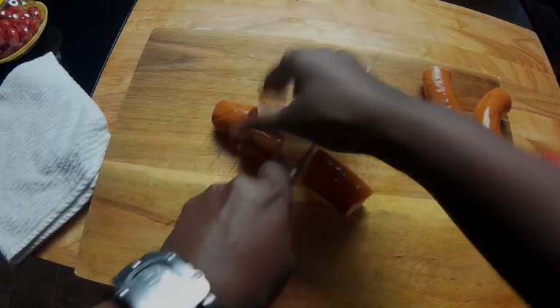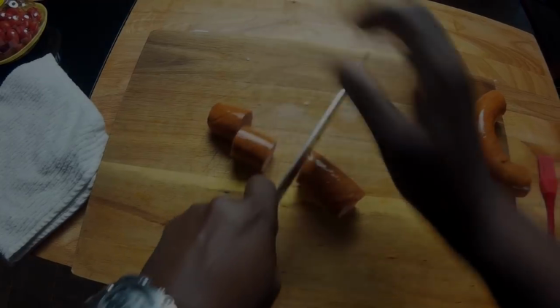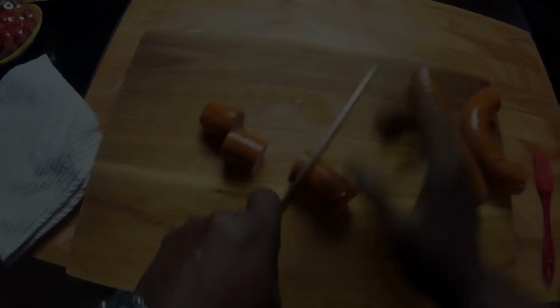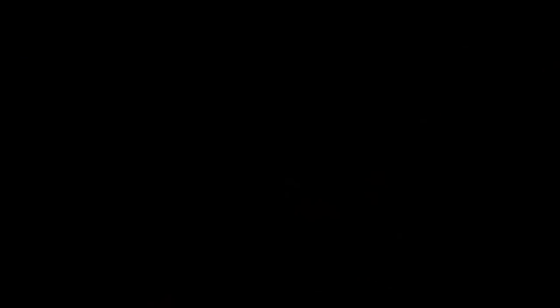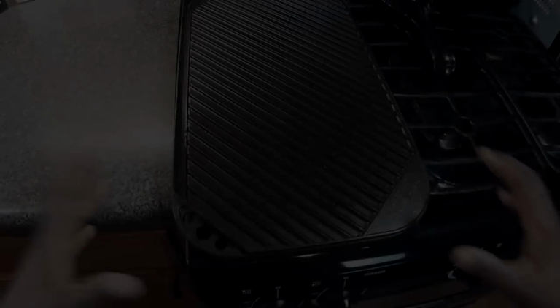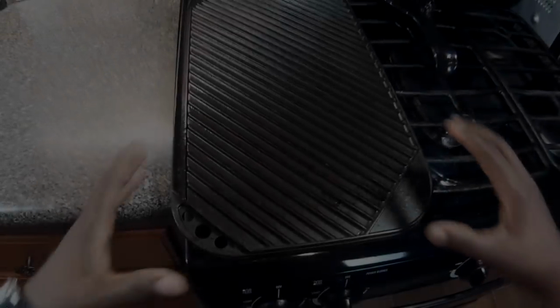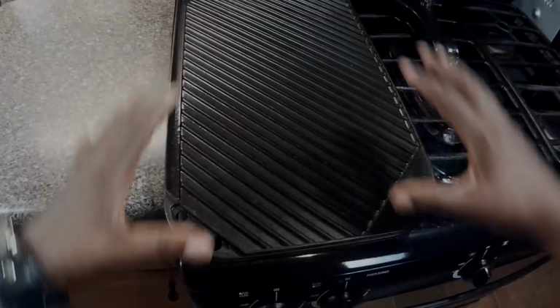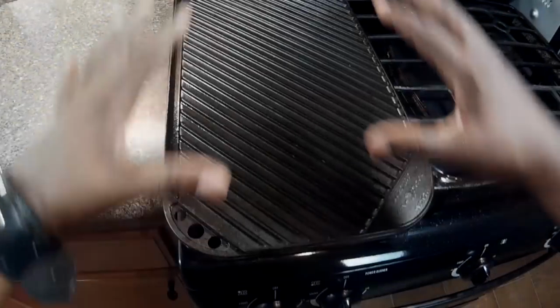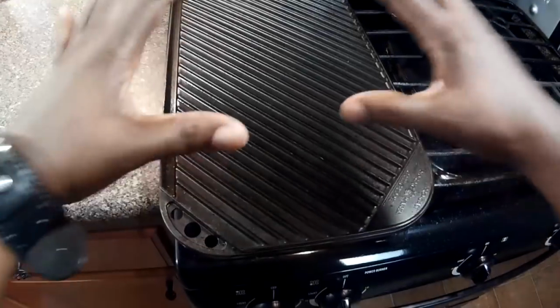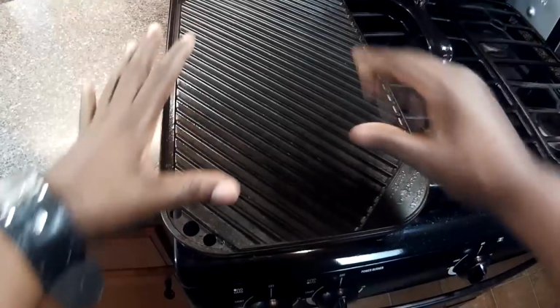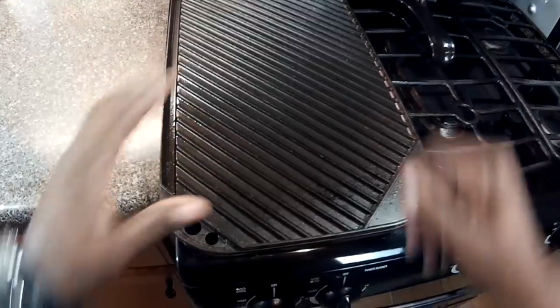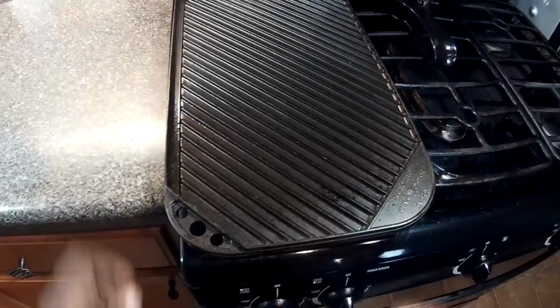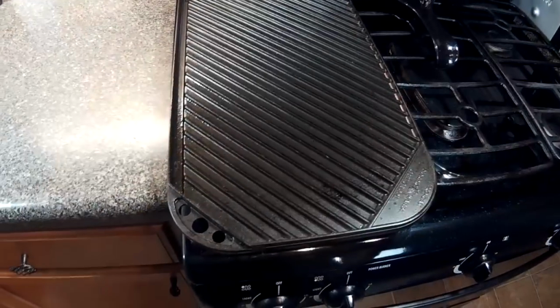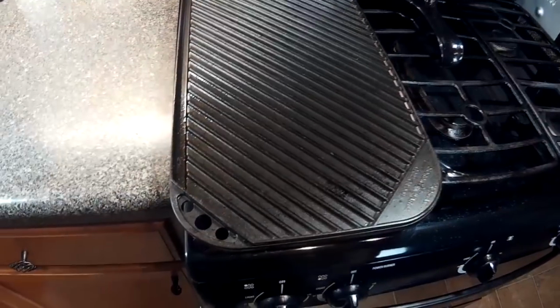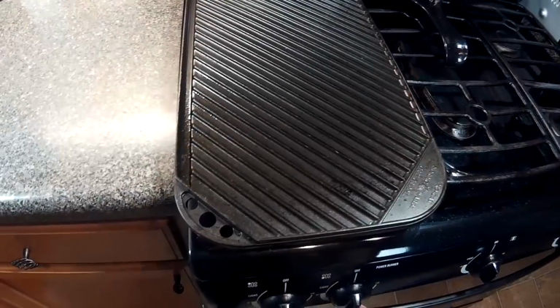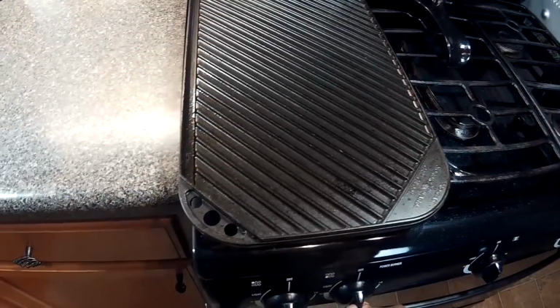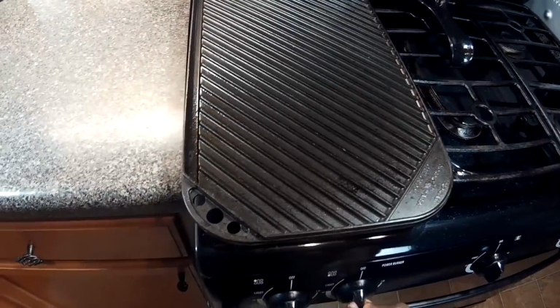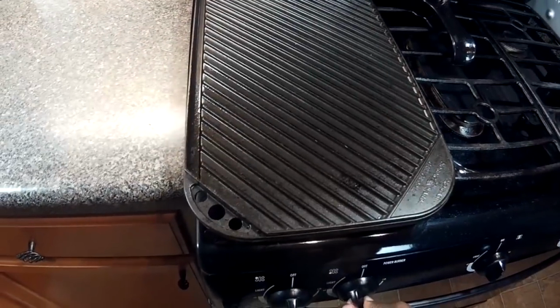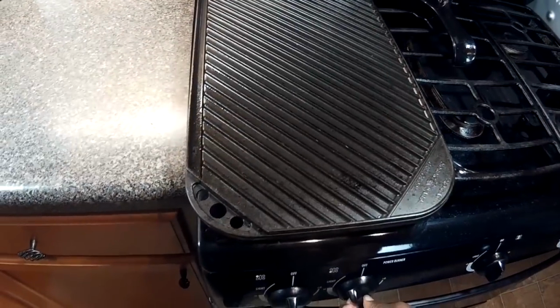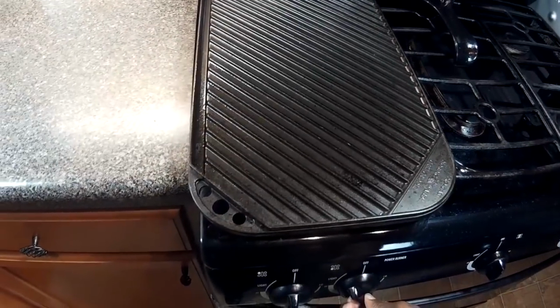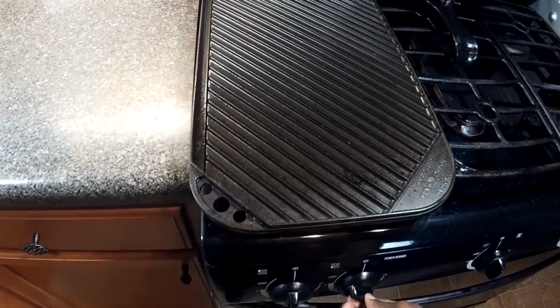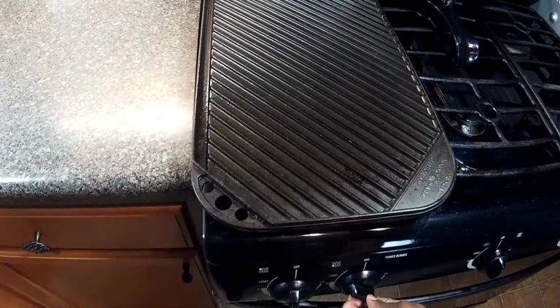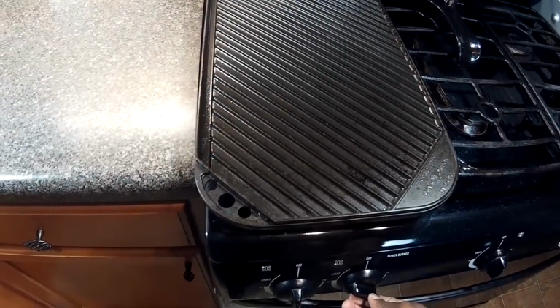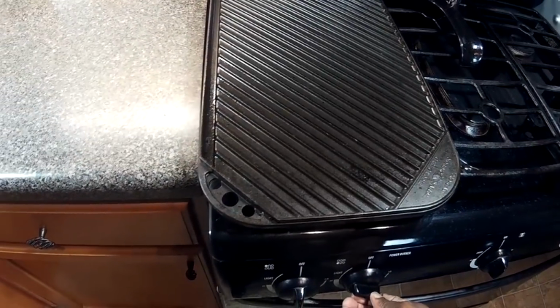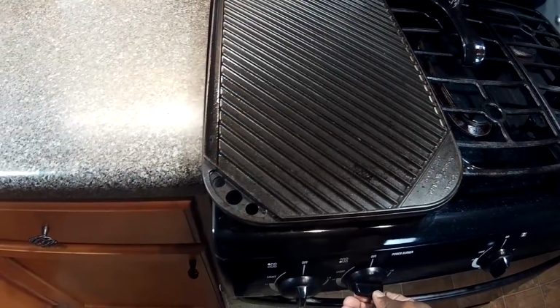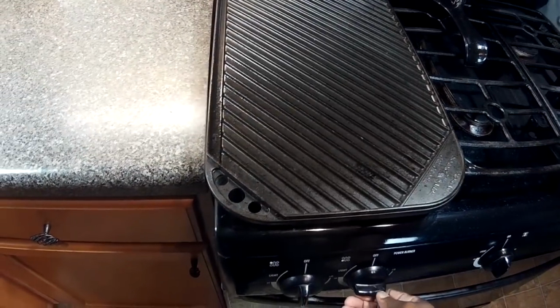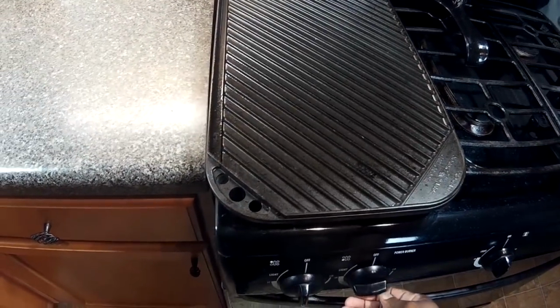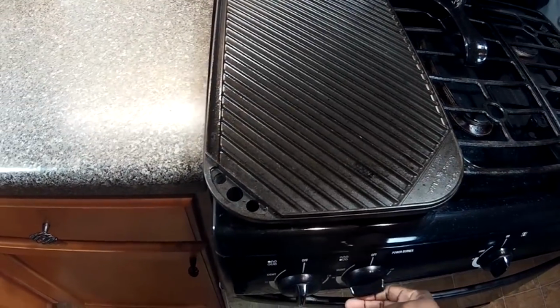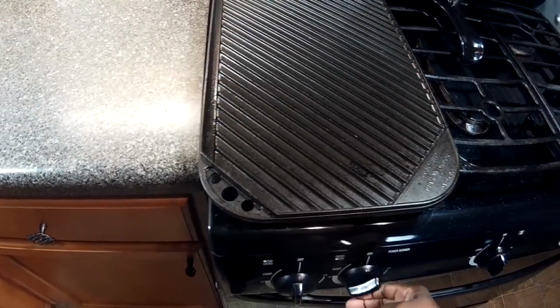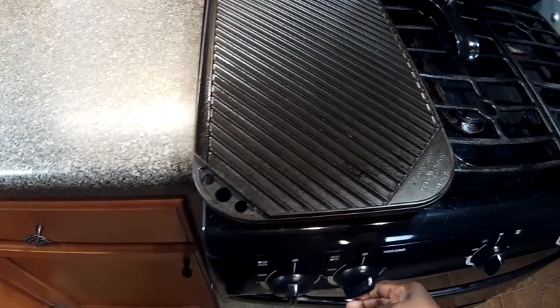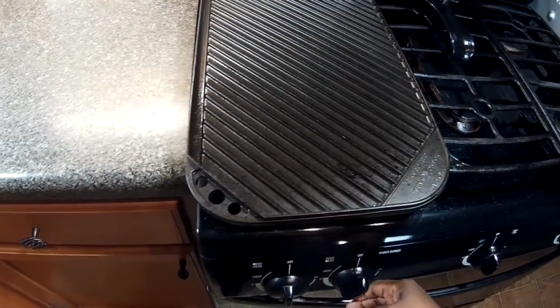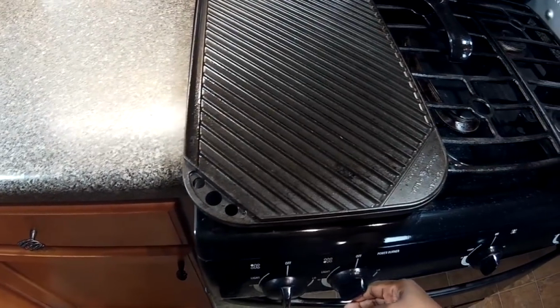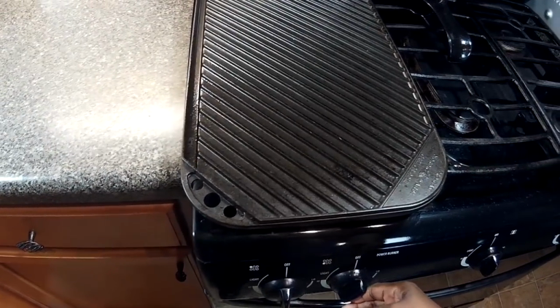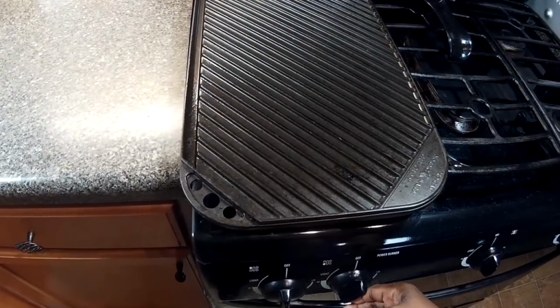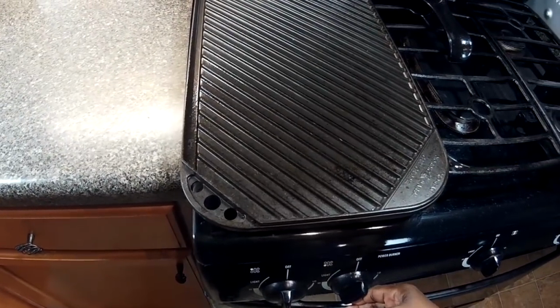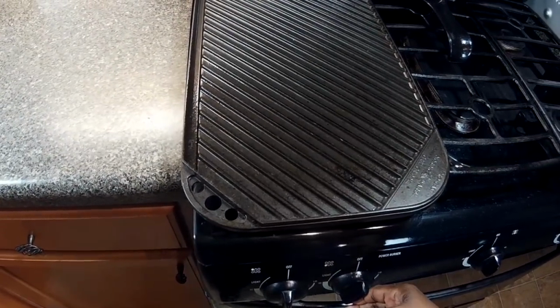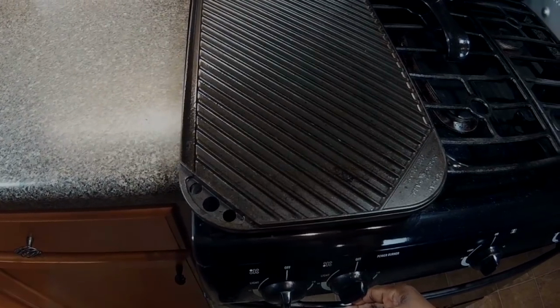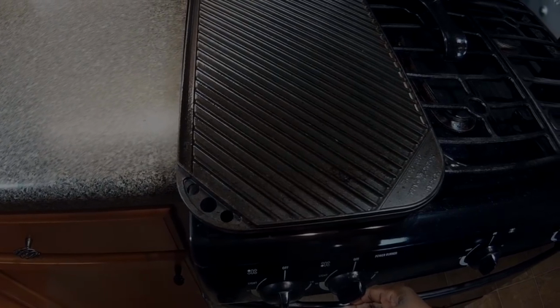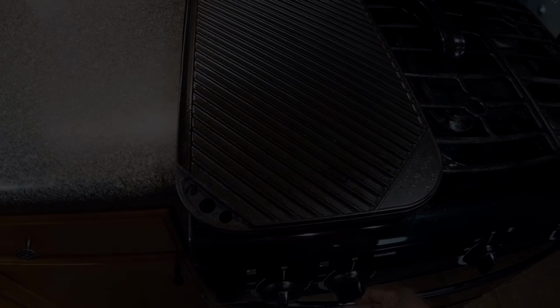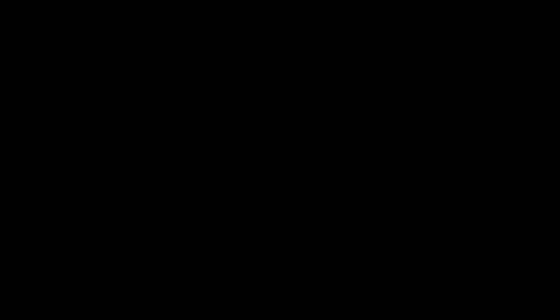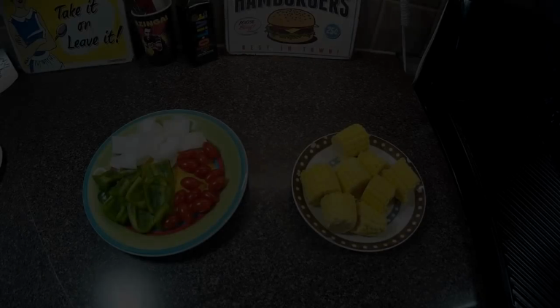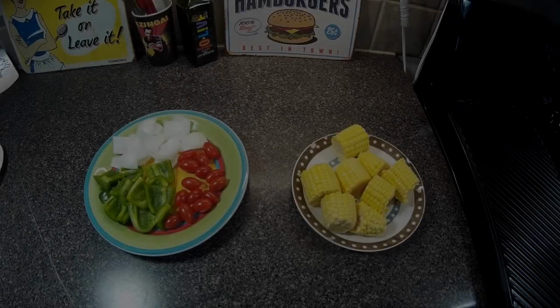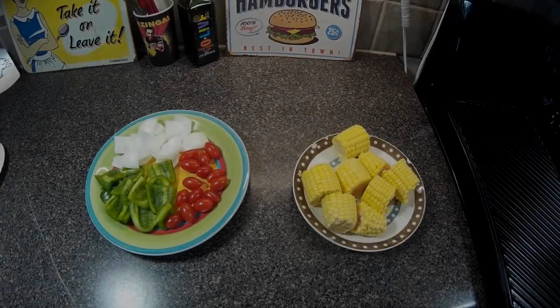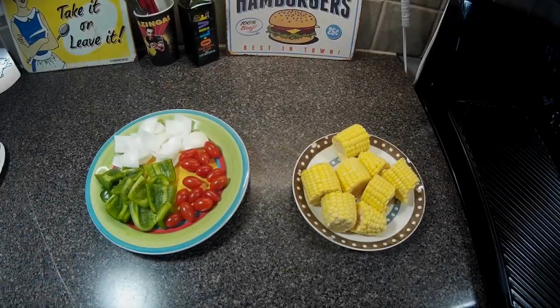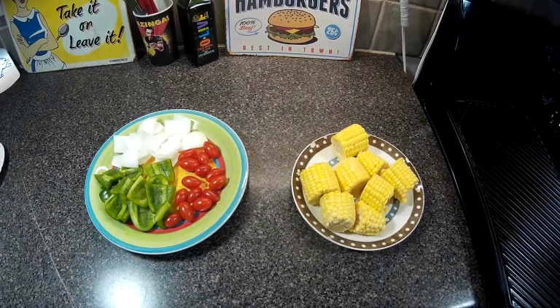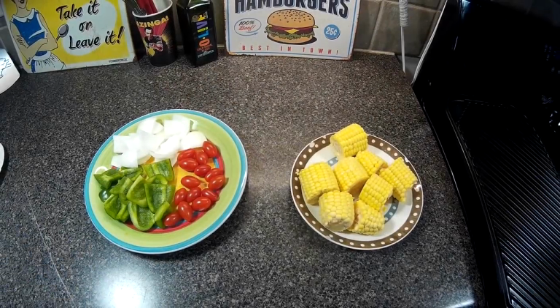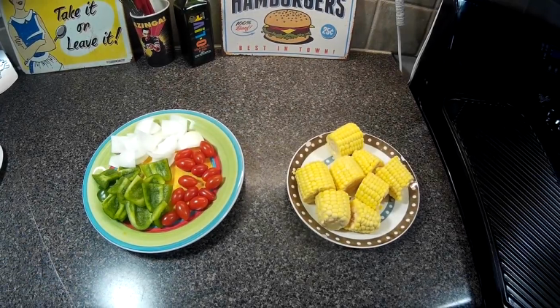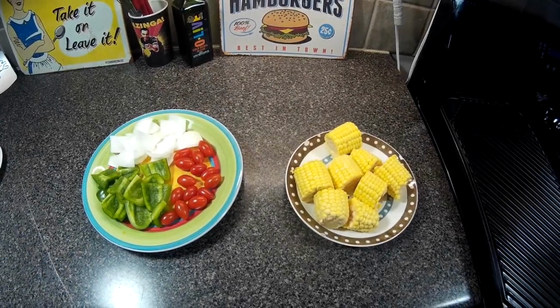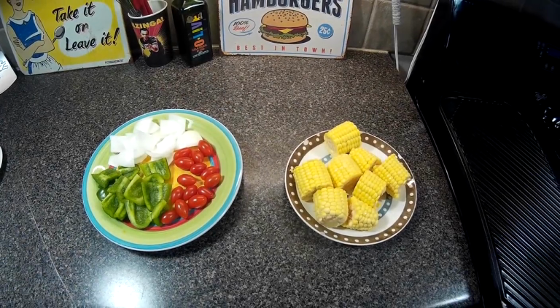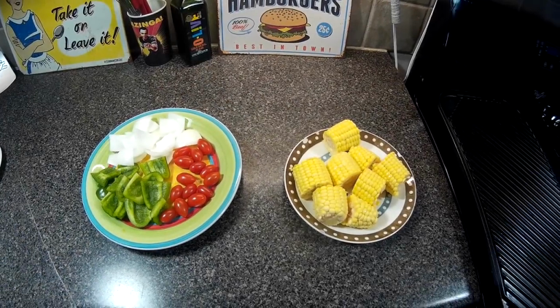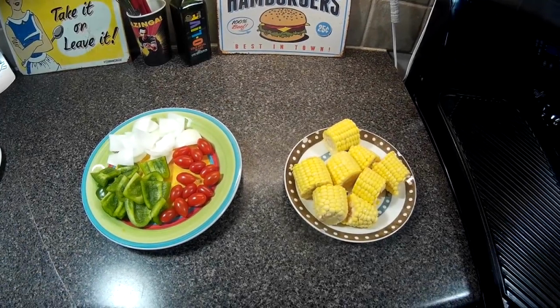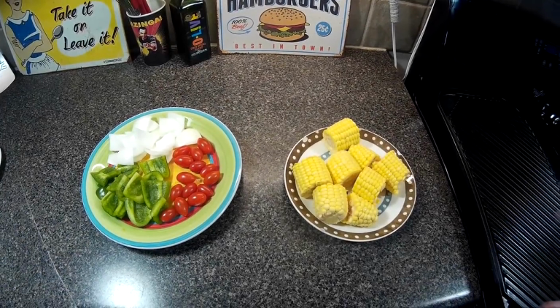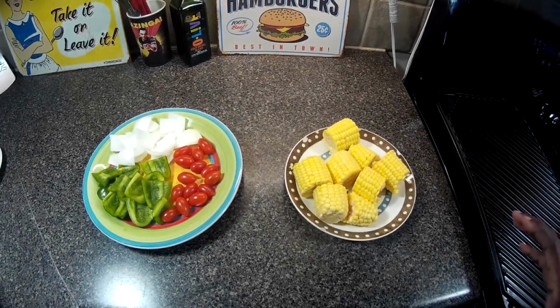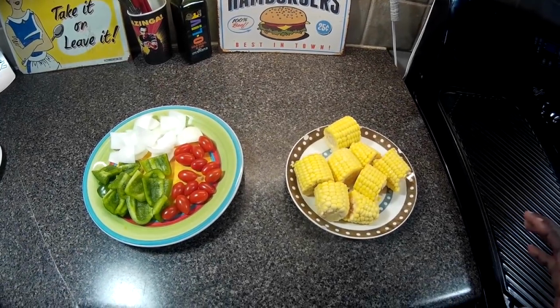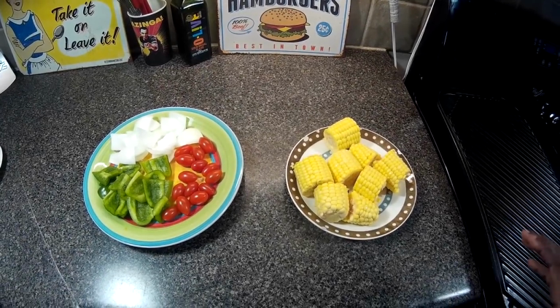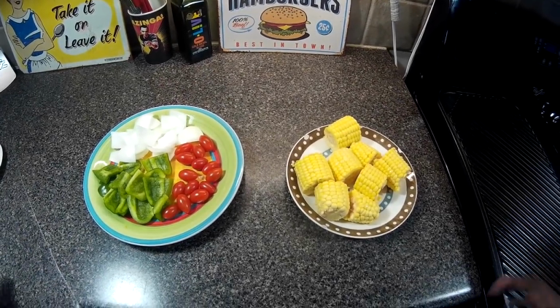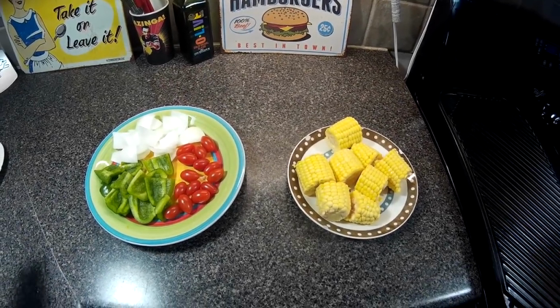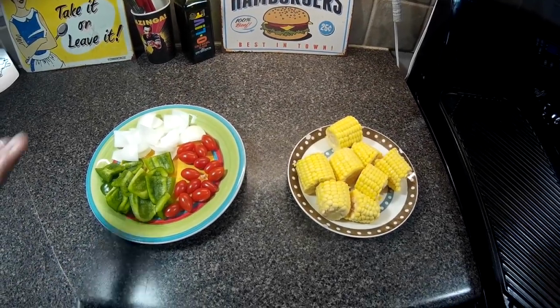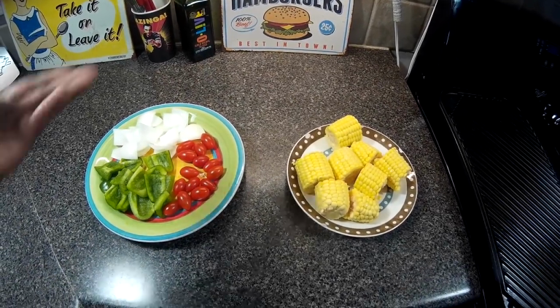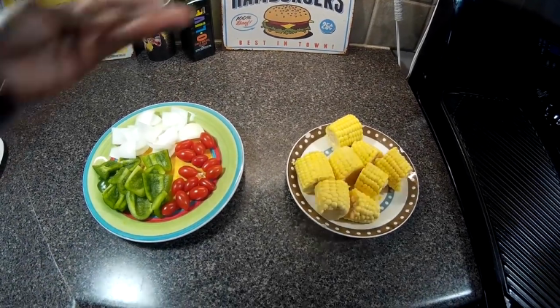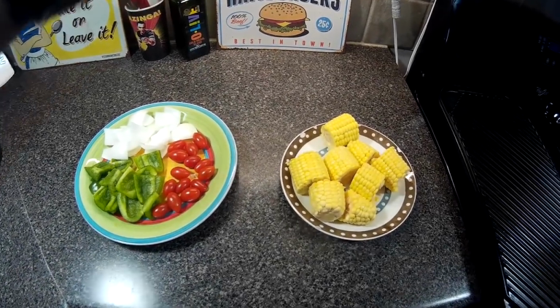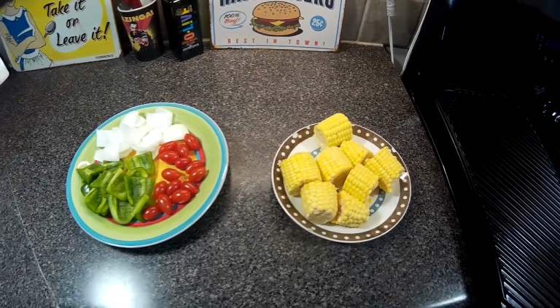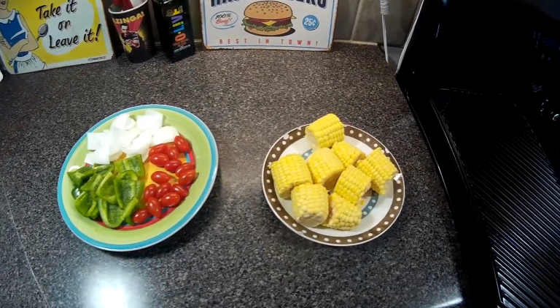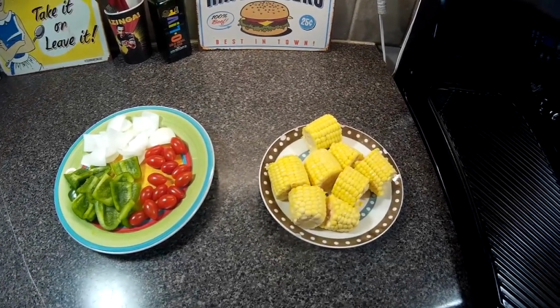Now I am going to get the grill pan over medium high heat. I am going to lightly season these vegetables with a little salt.